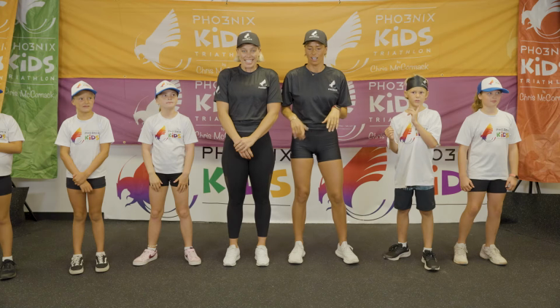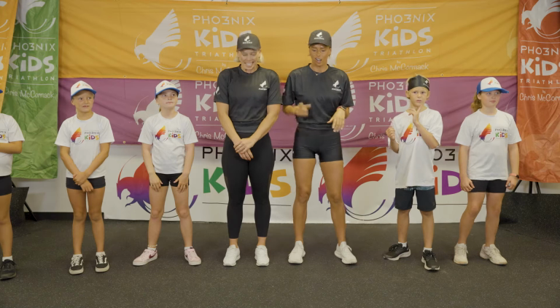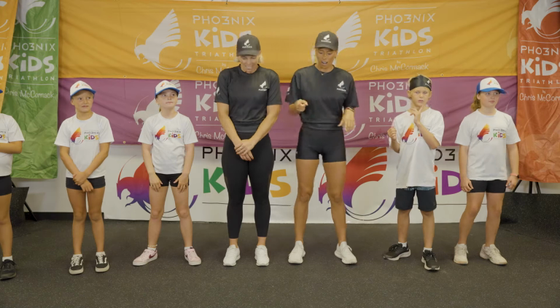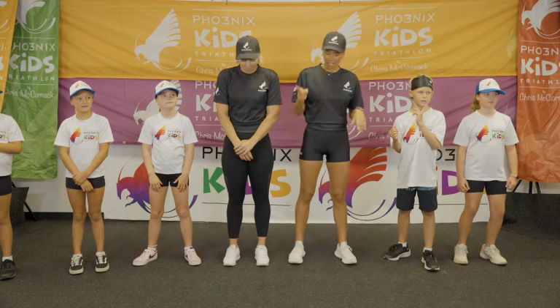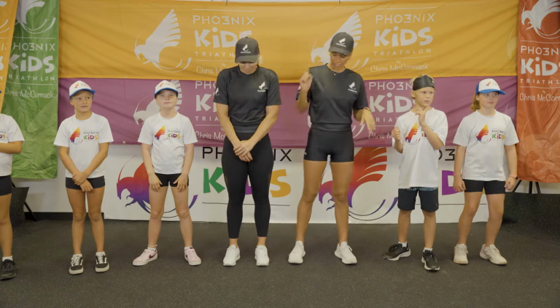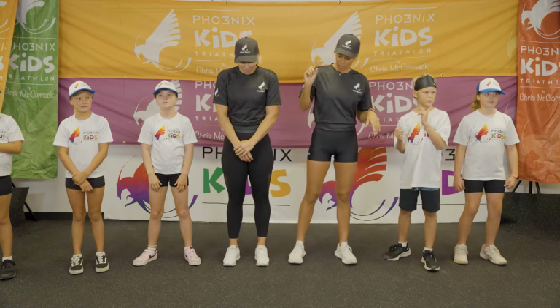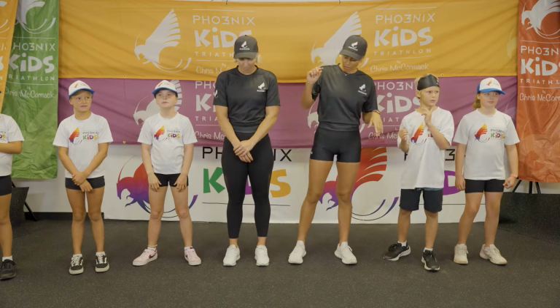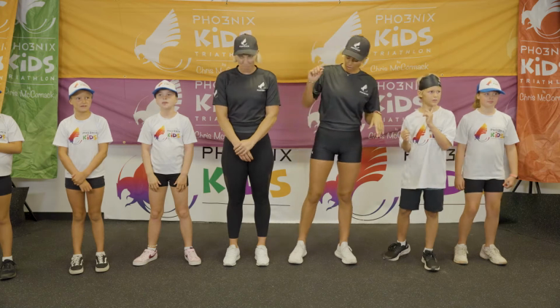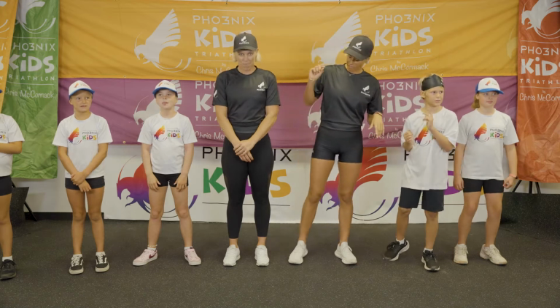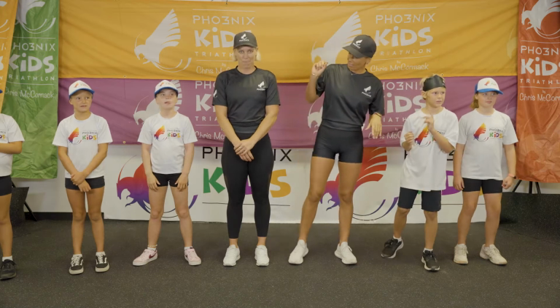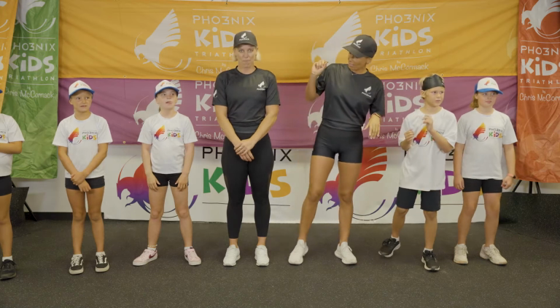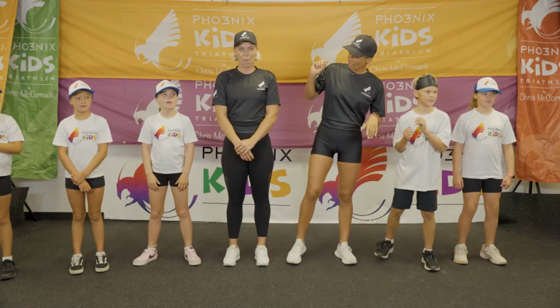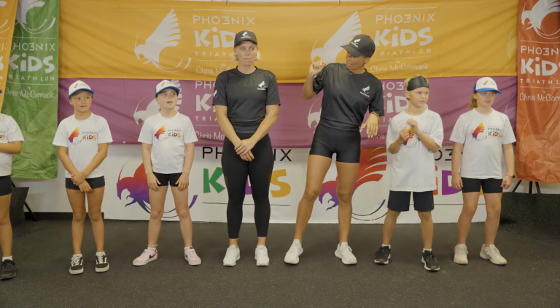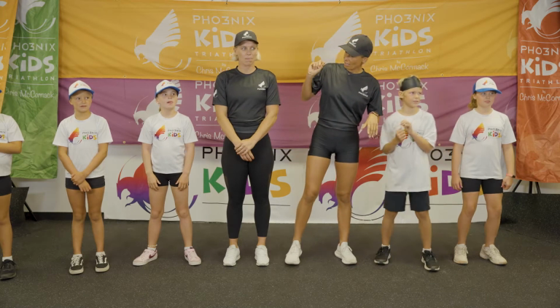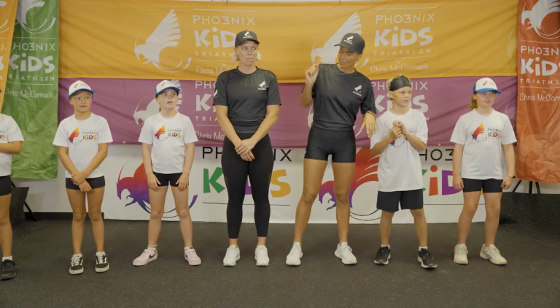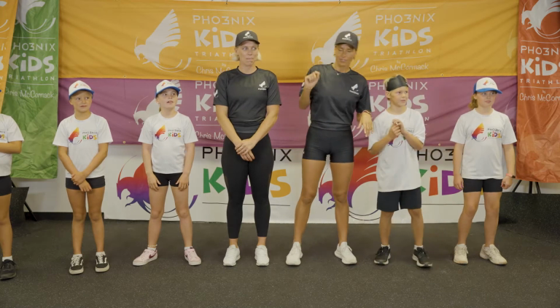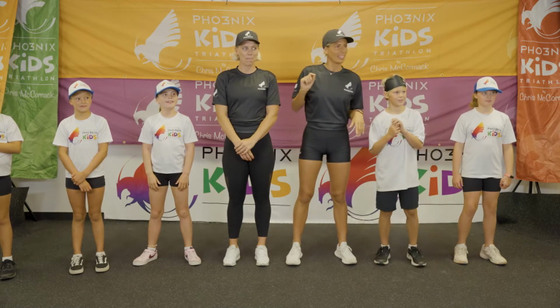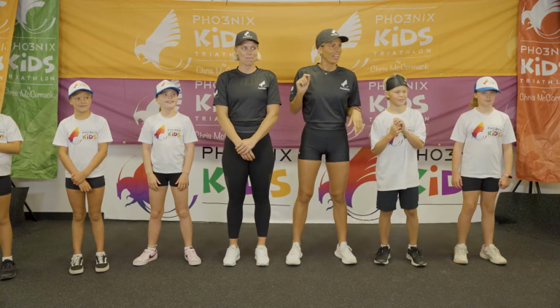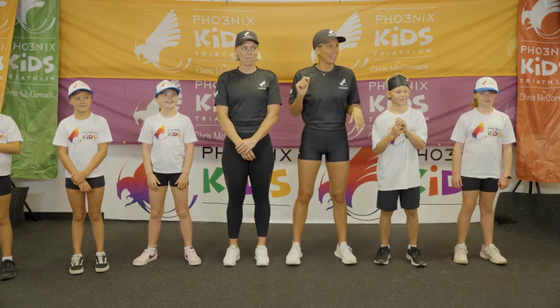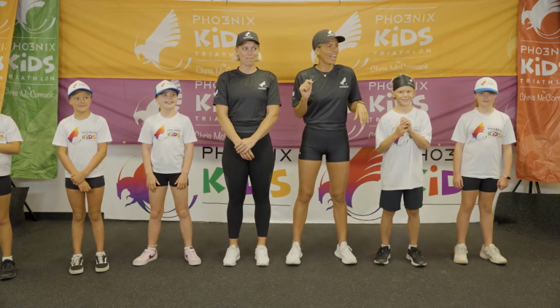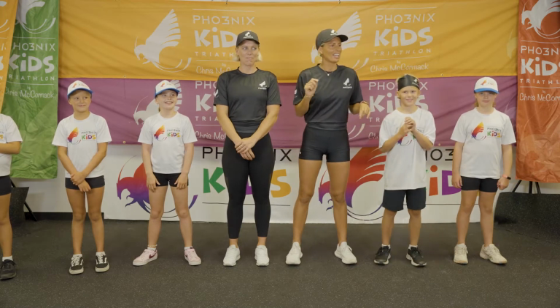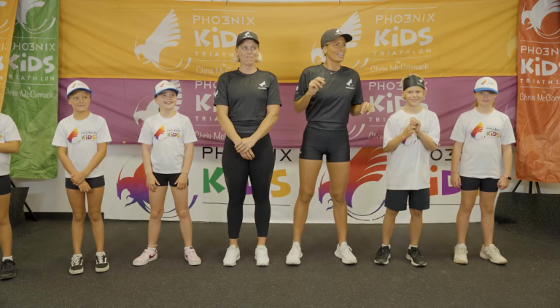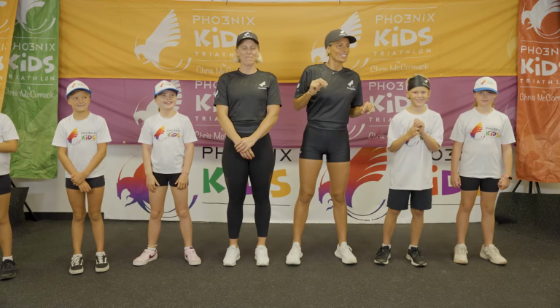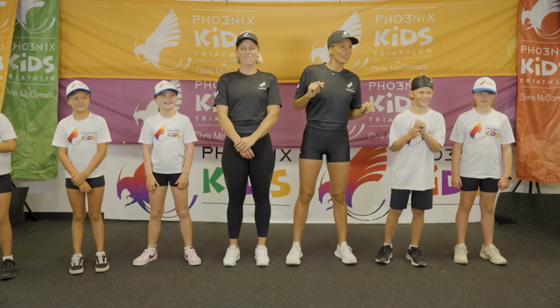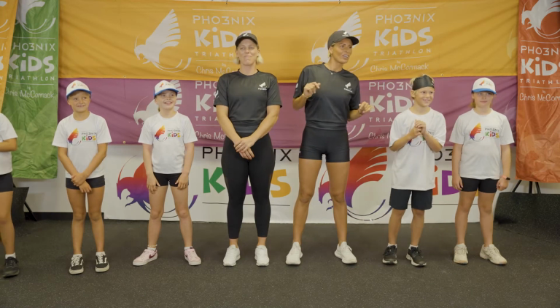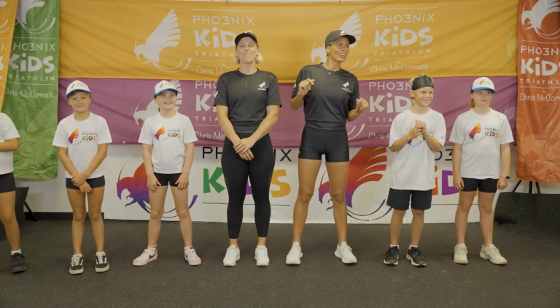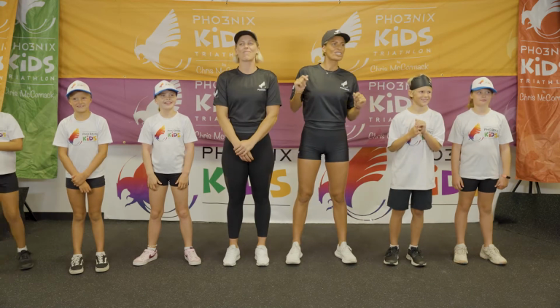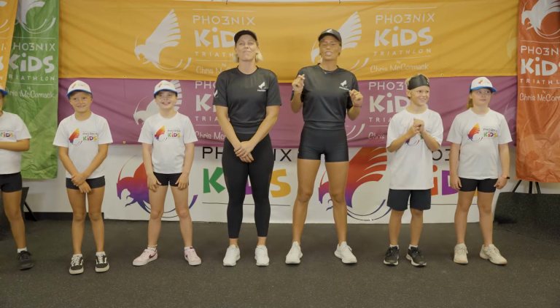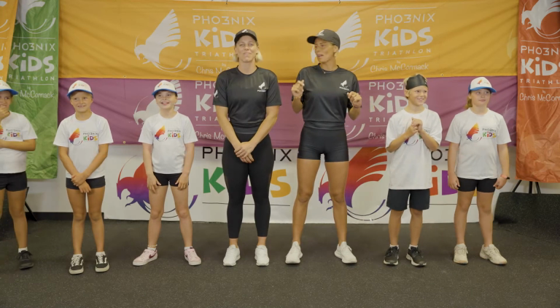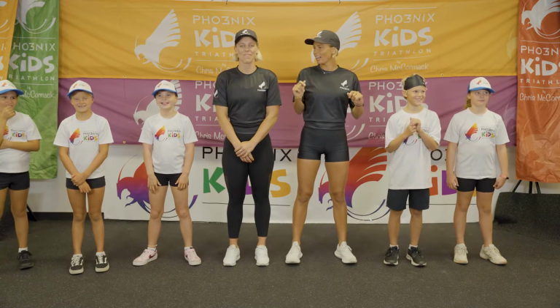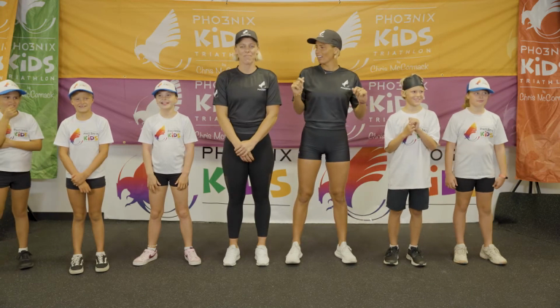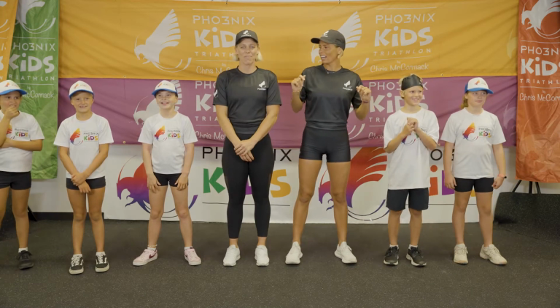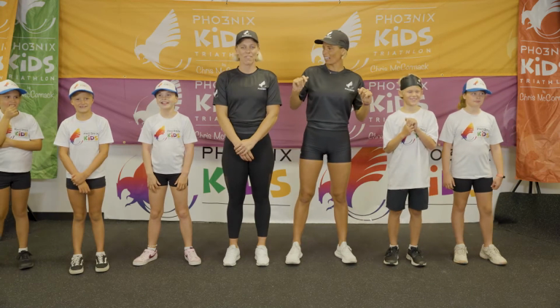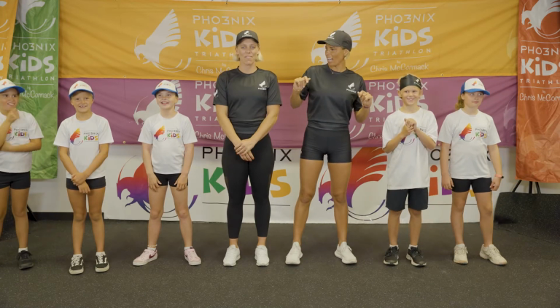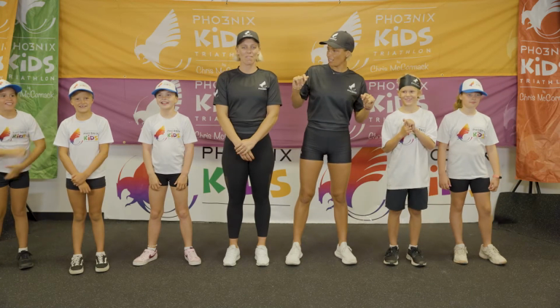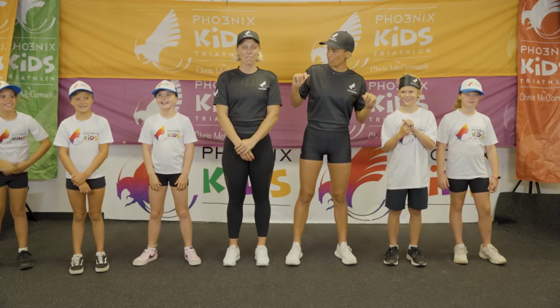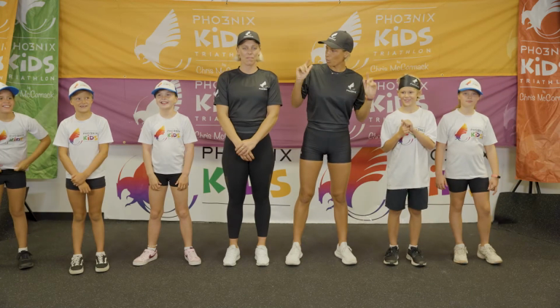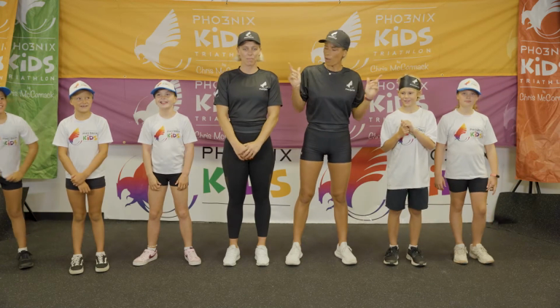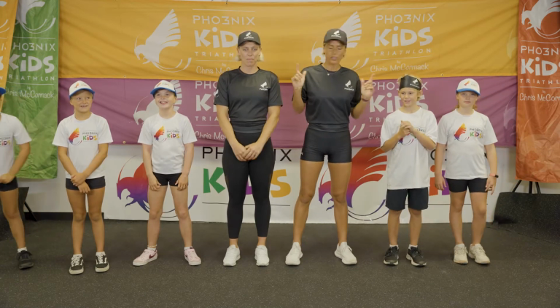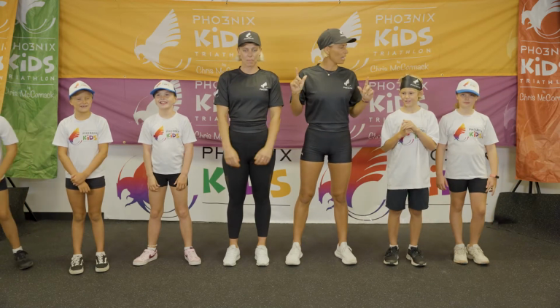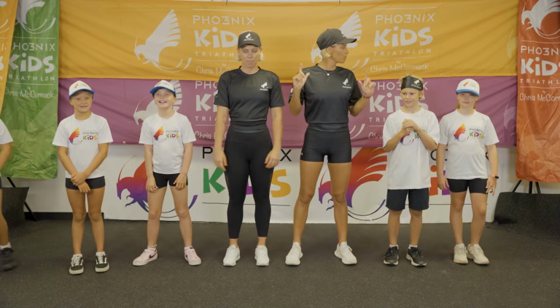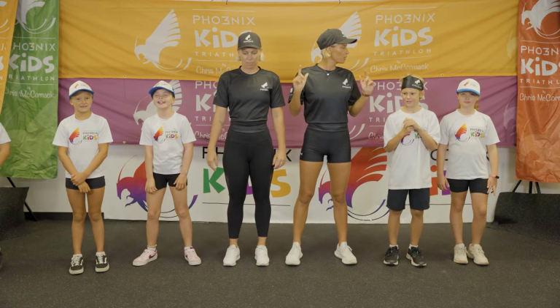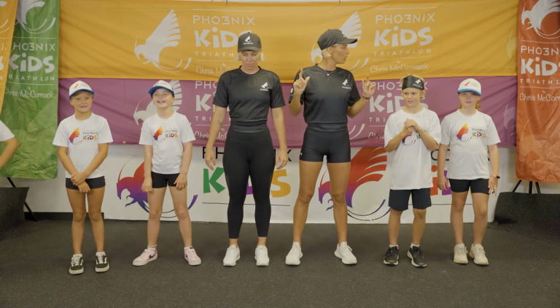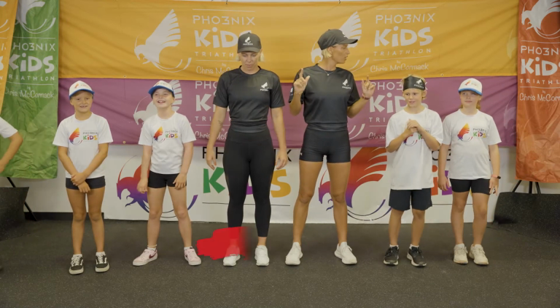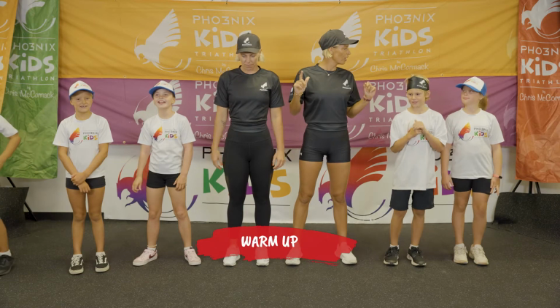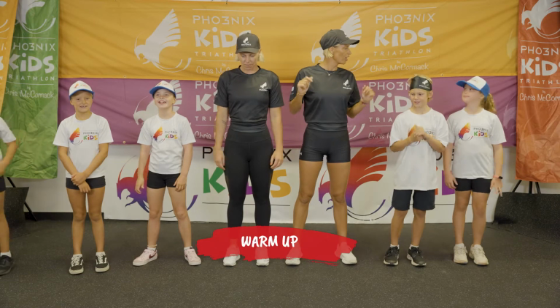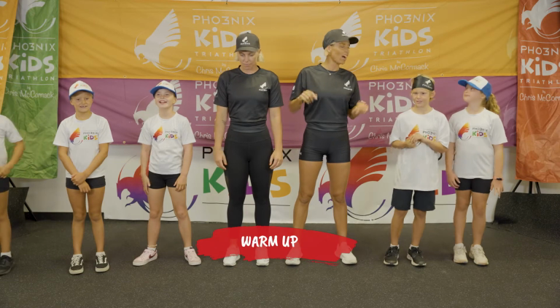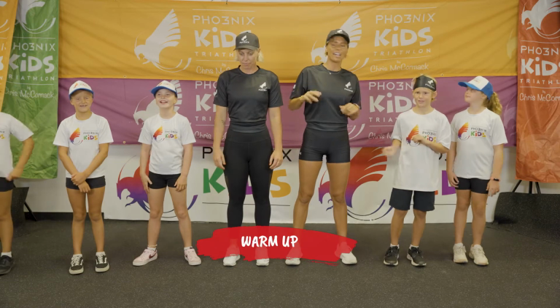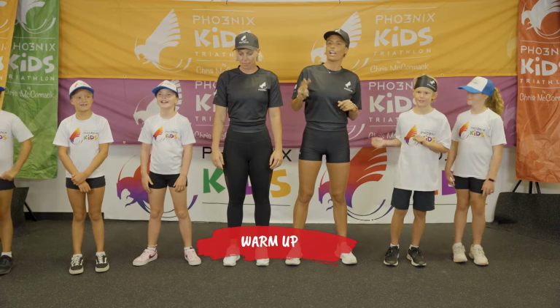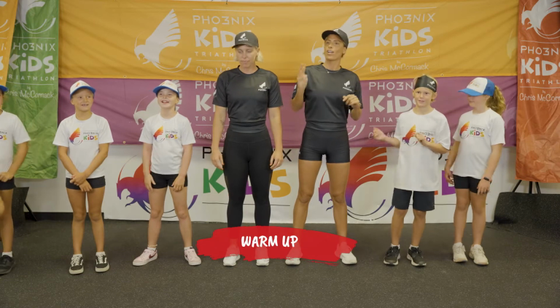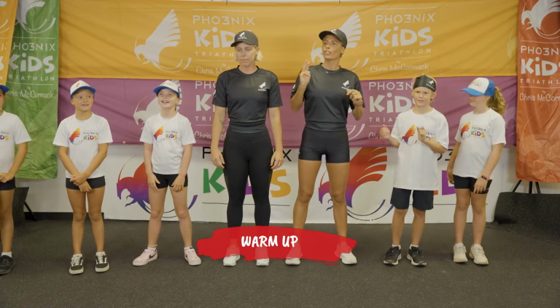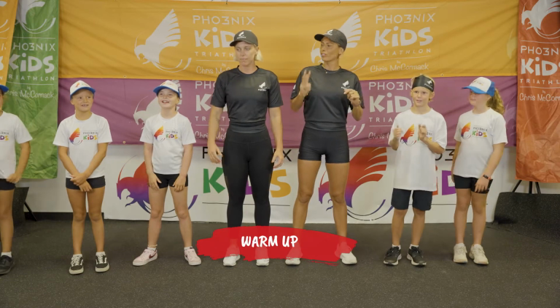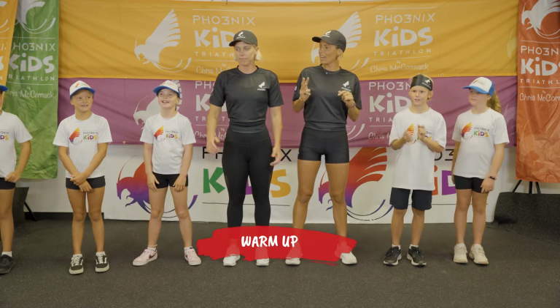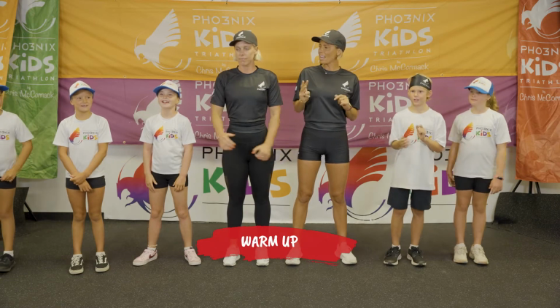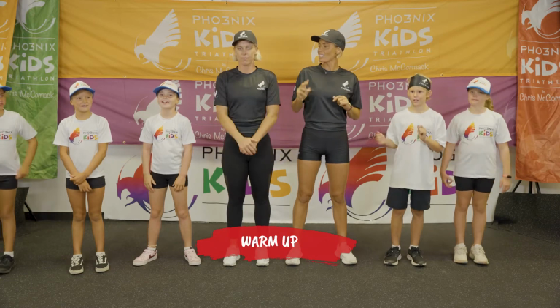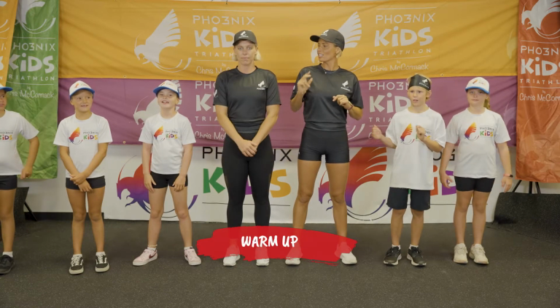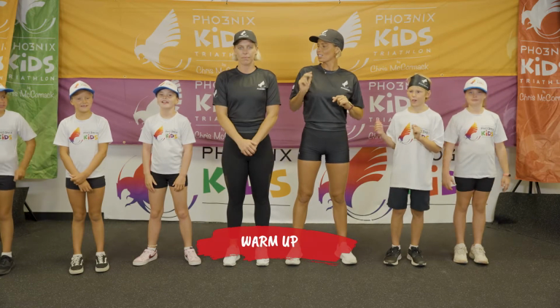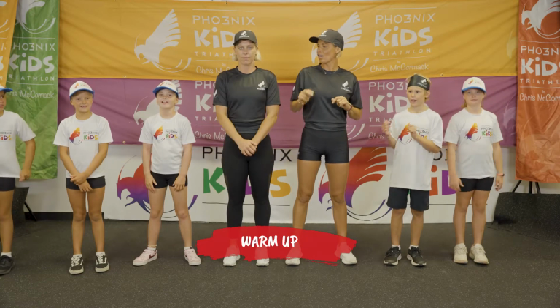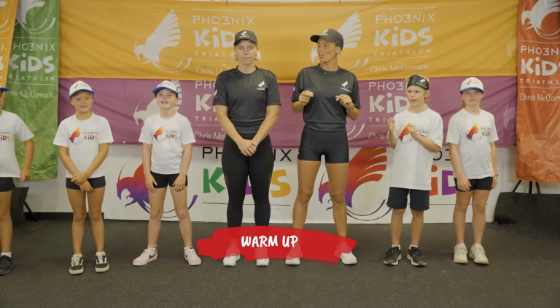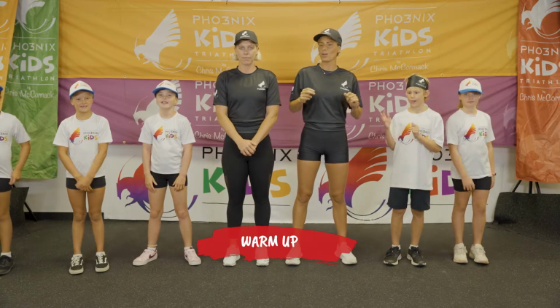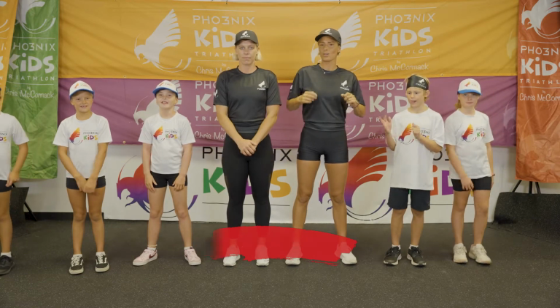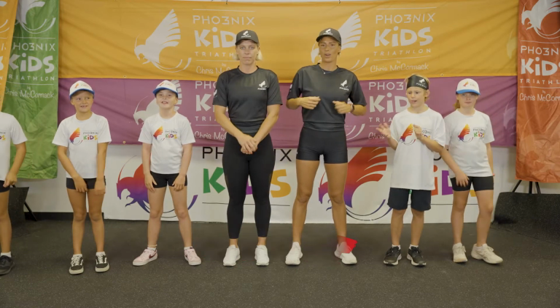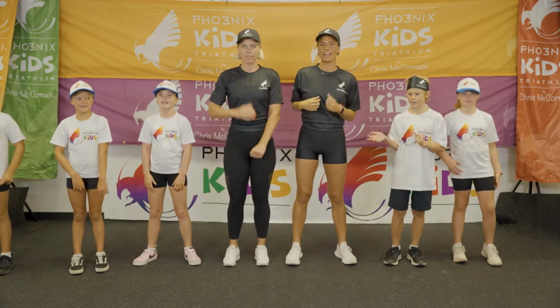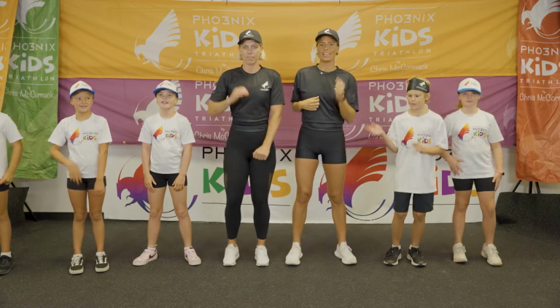All right, so everyone, we're going to do the macaradar, okay — 12 steps. We all got it. All right, 3, 2, 1.